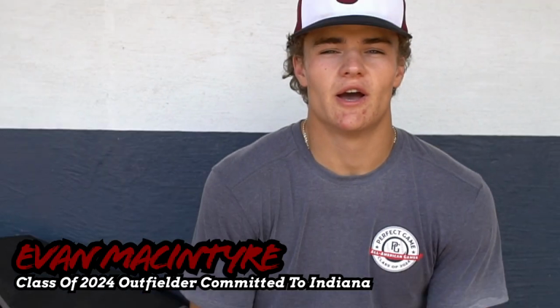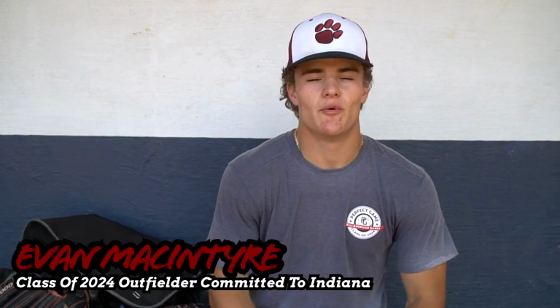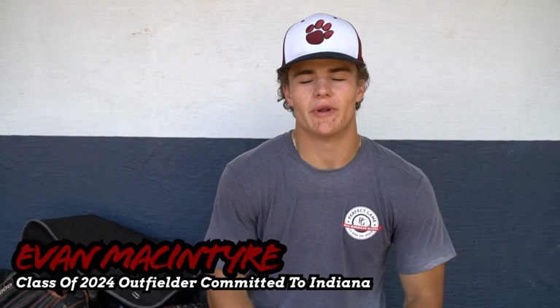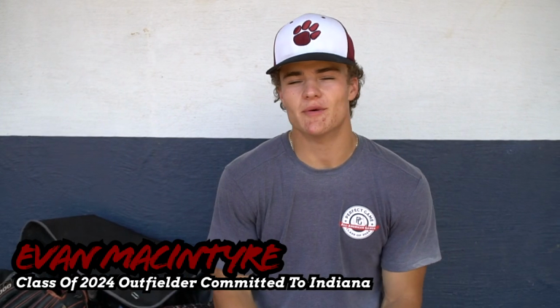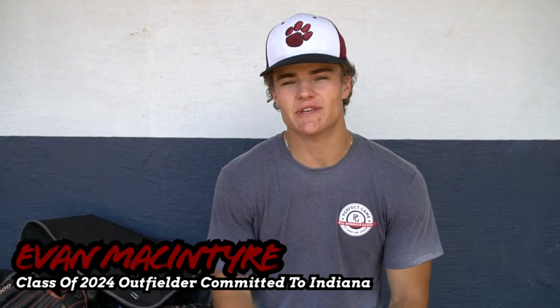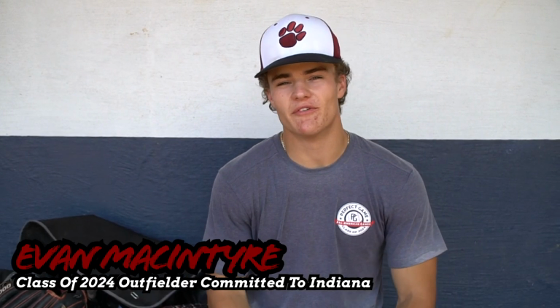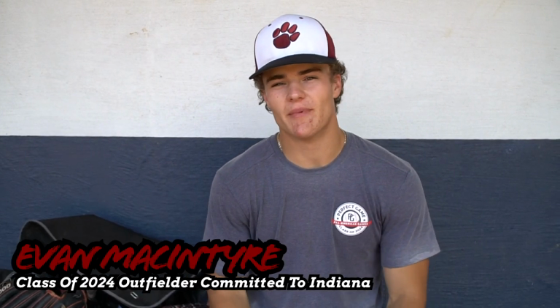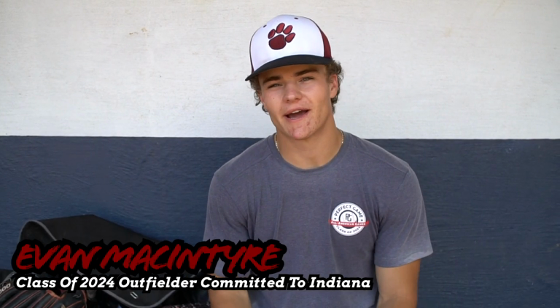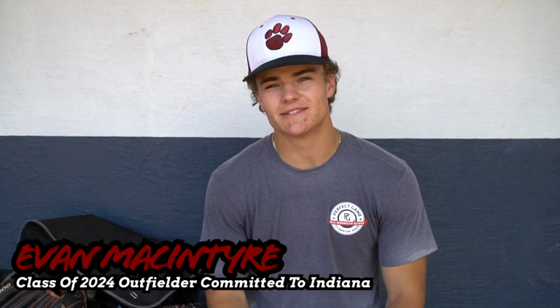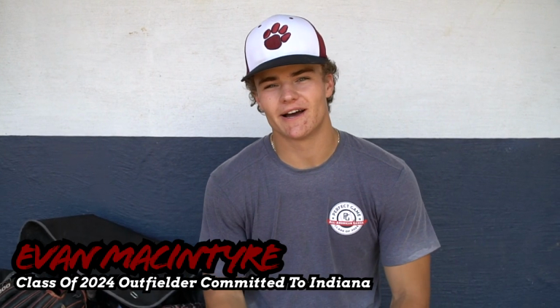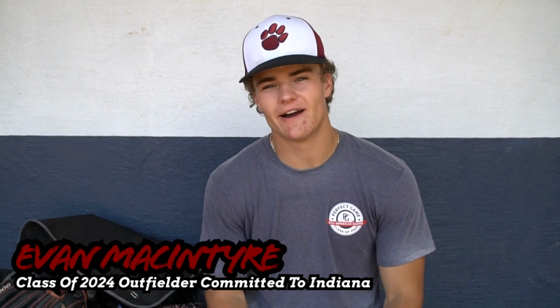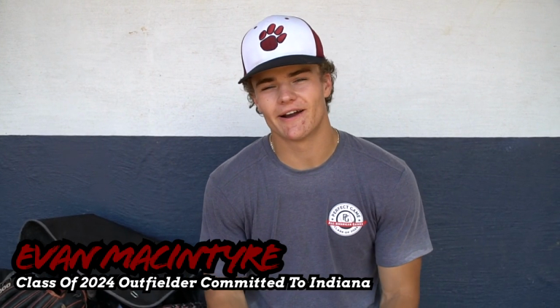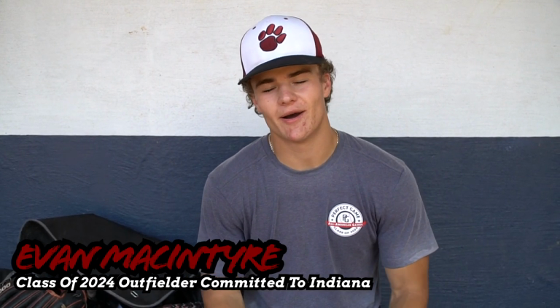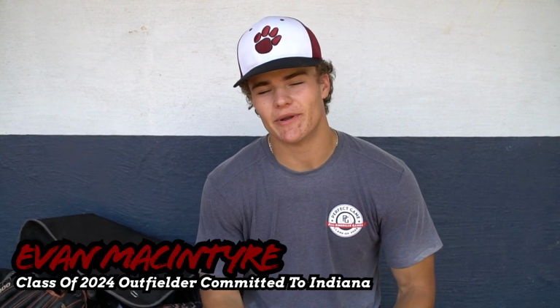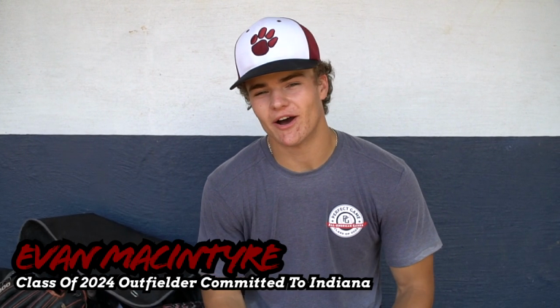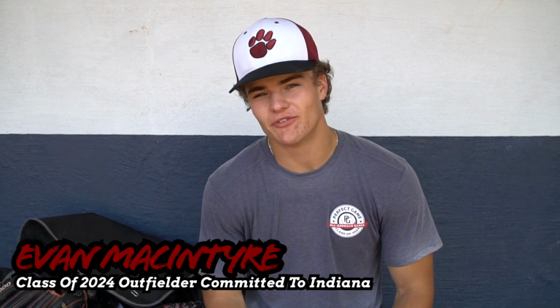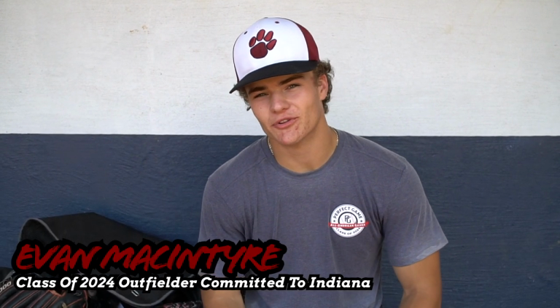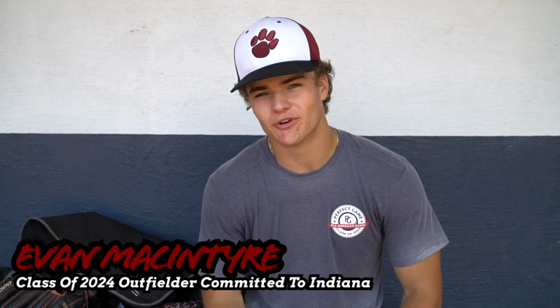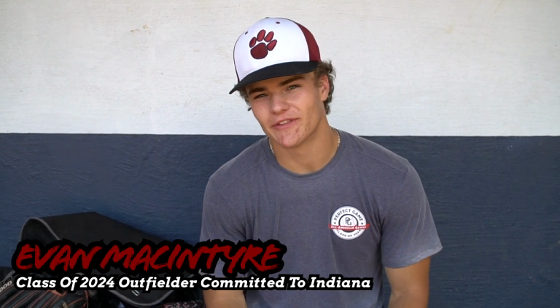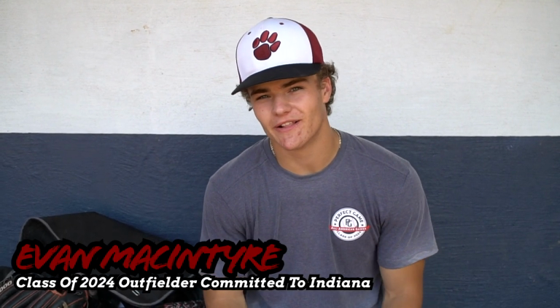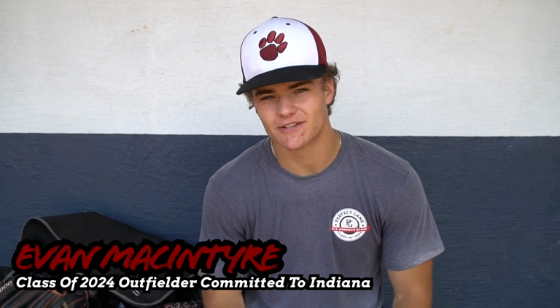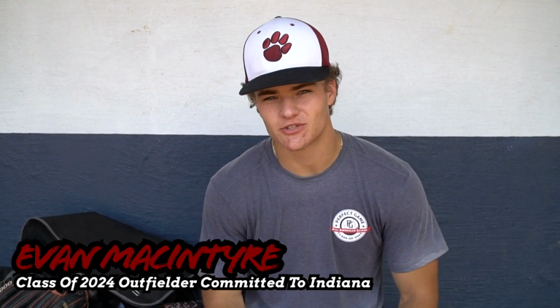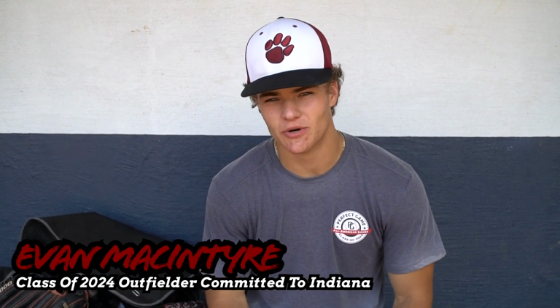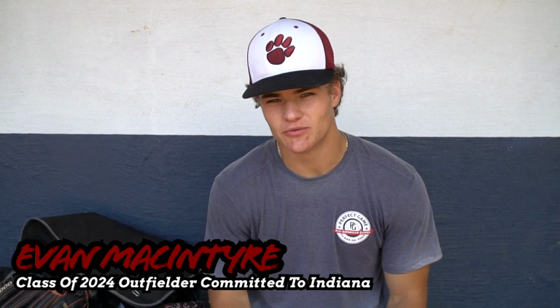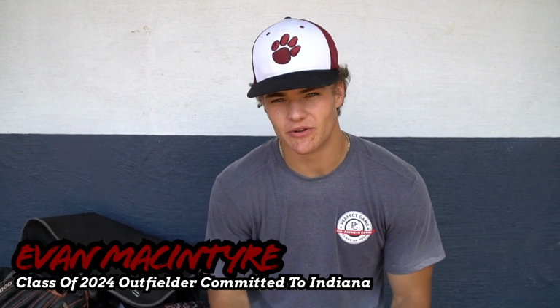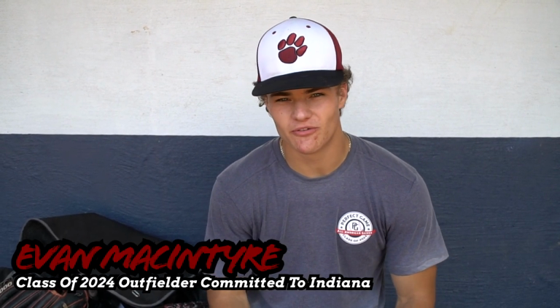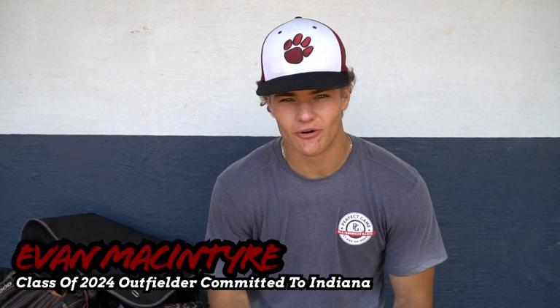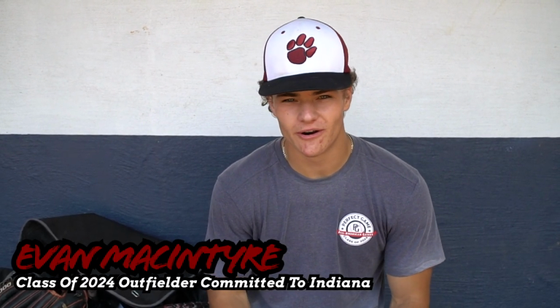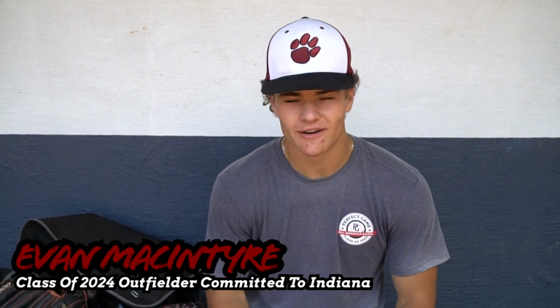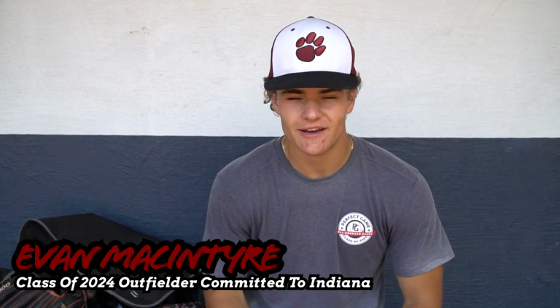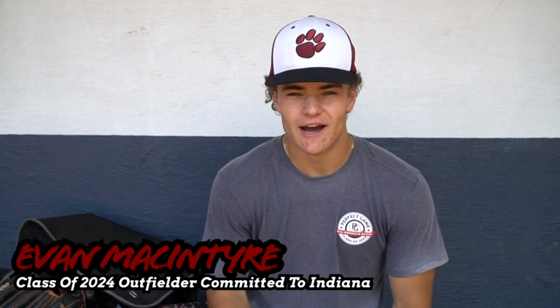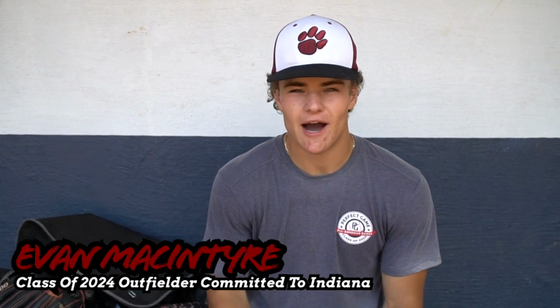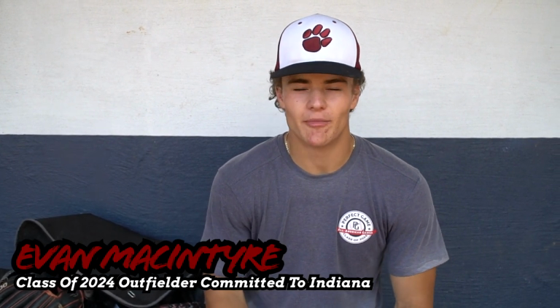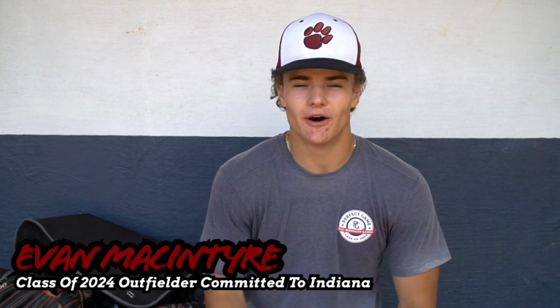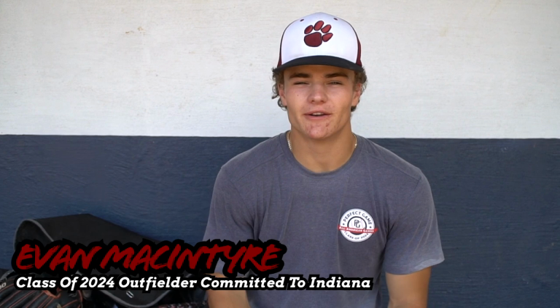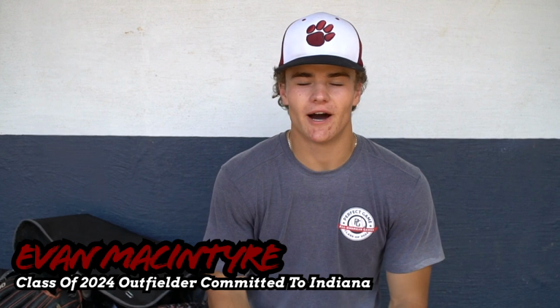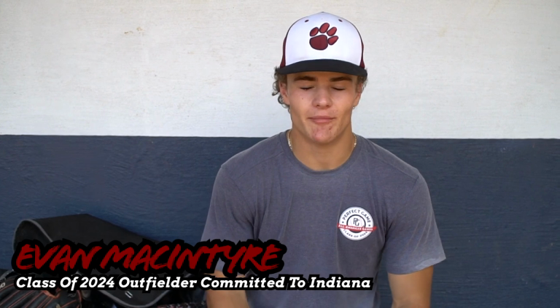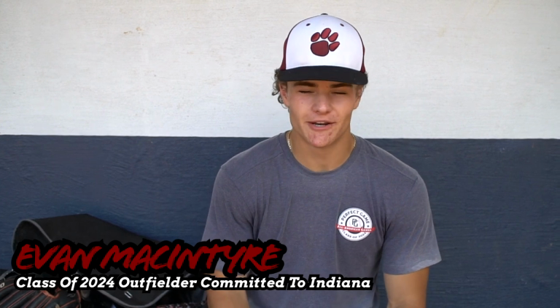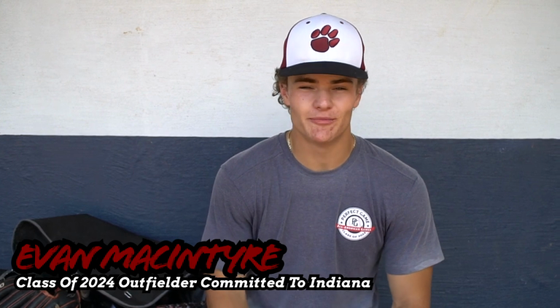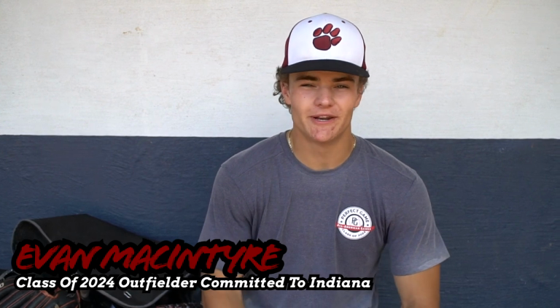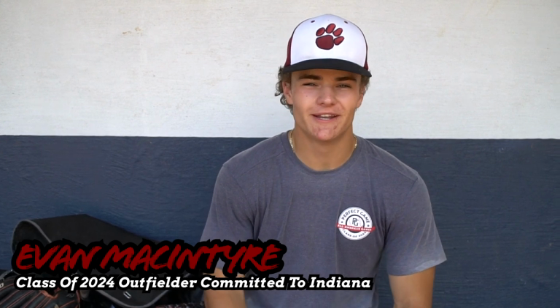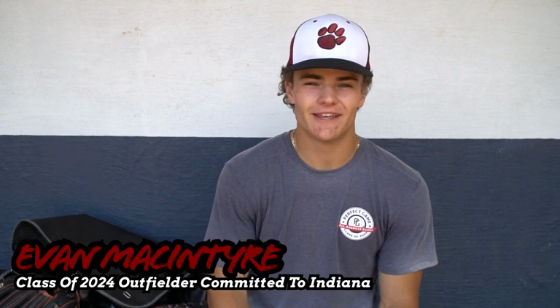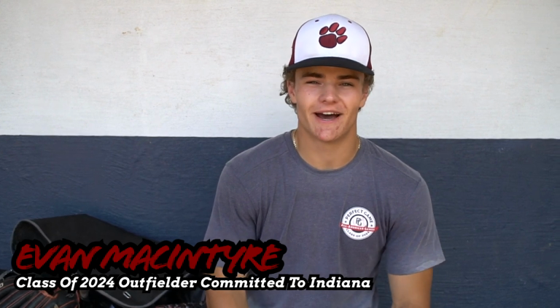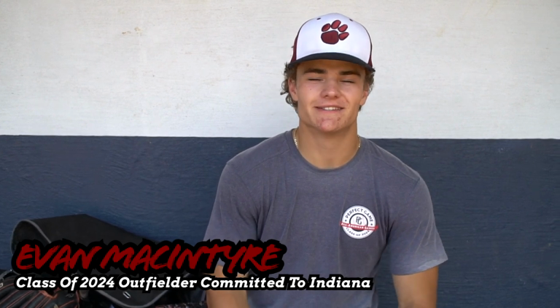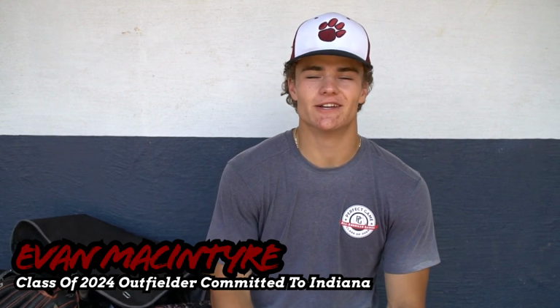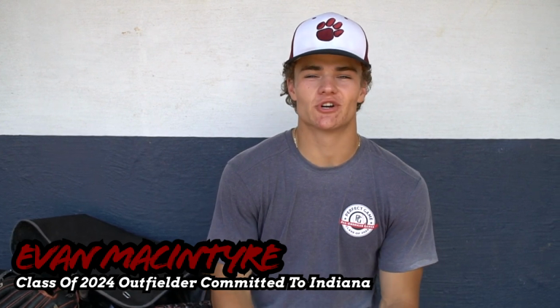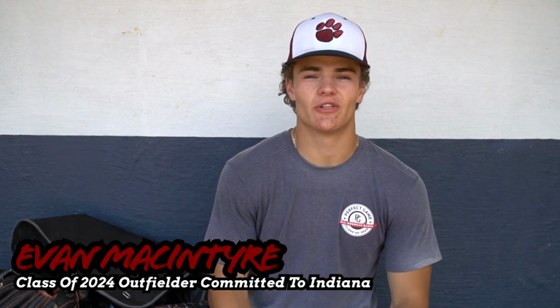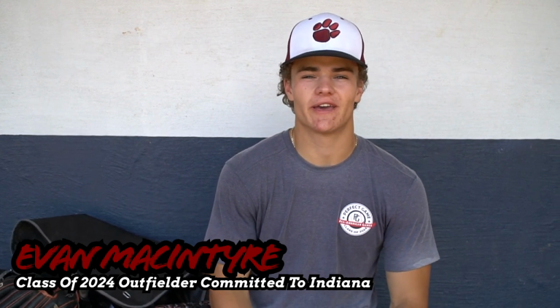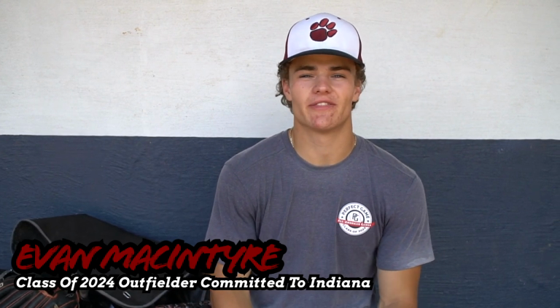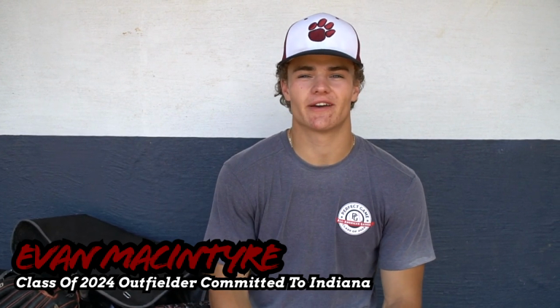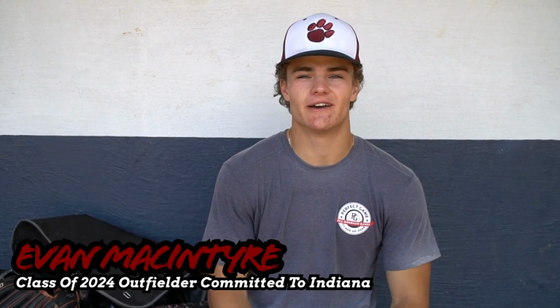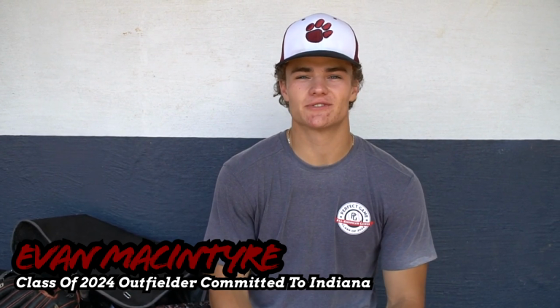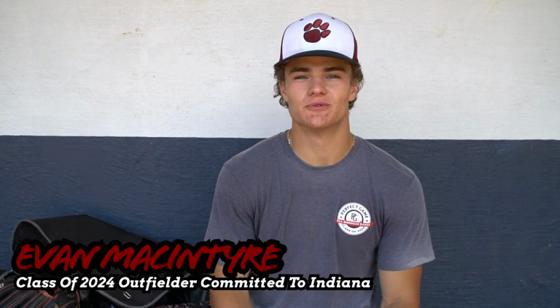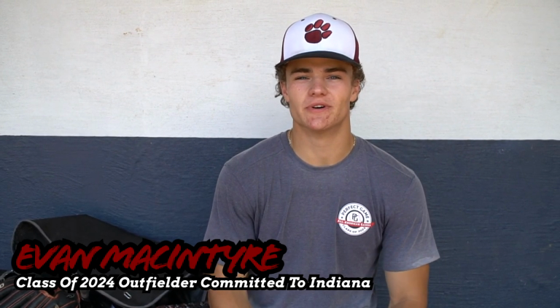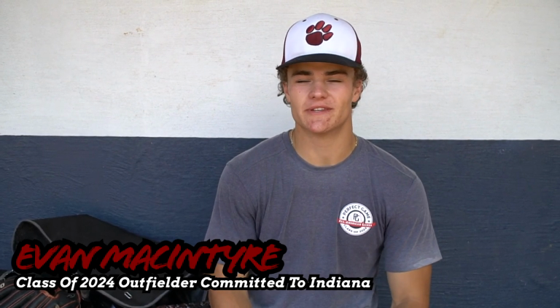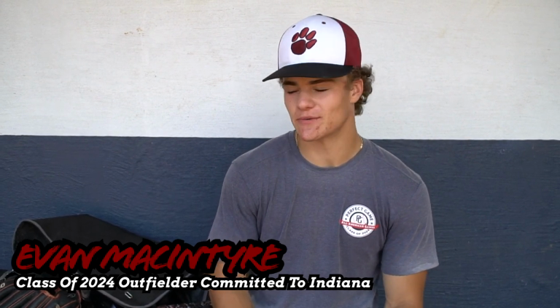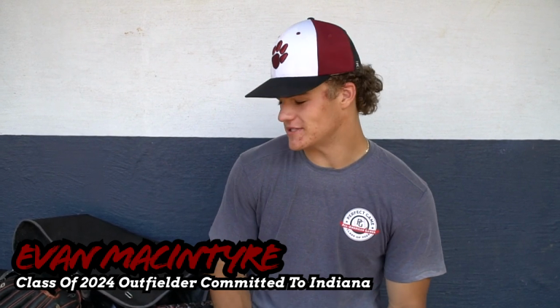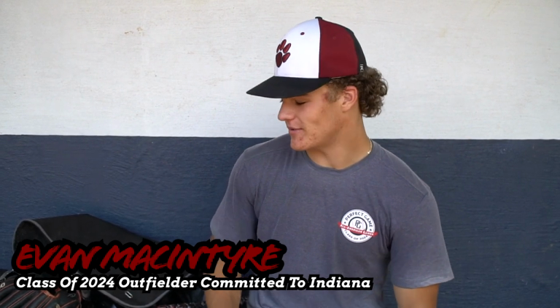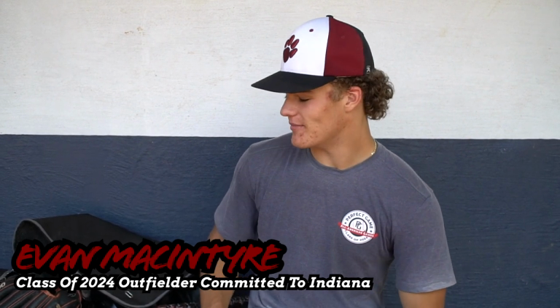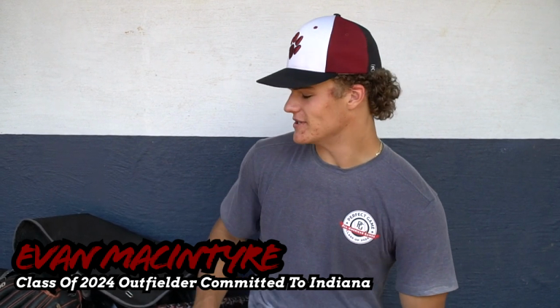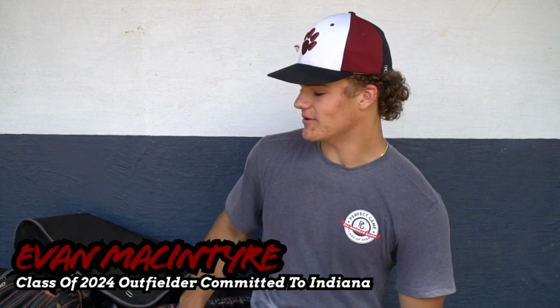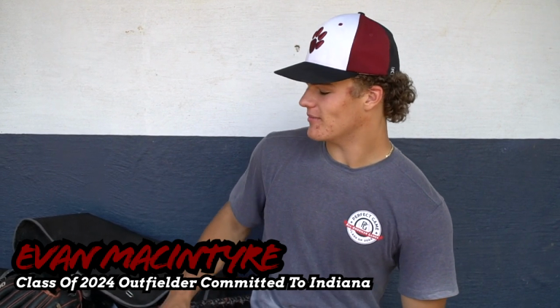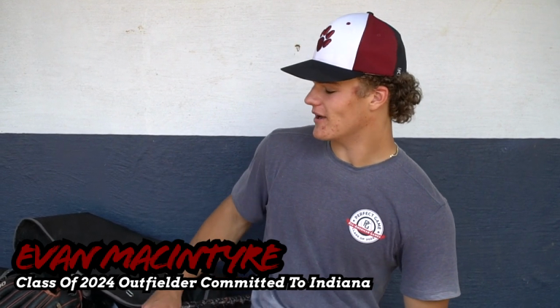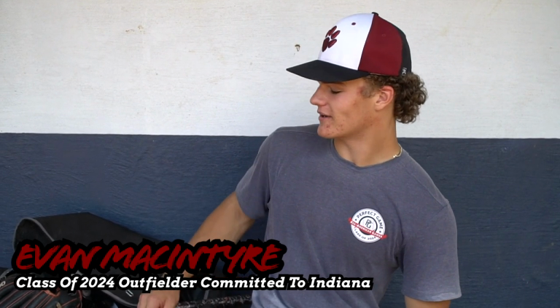My name is Evan McIntyre. I'm an outfielder in the class of 2024. I'm uncommitted and I attend Charlotte Catholic High School, and this is what's in my baseball bag.